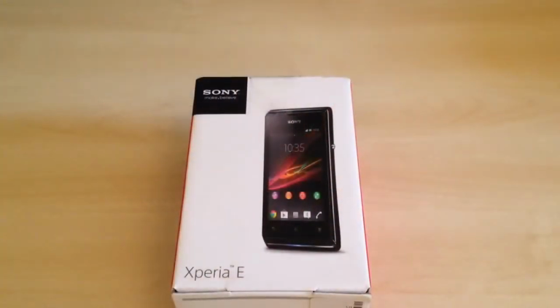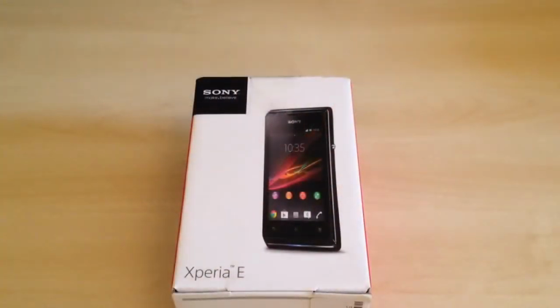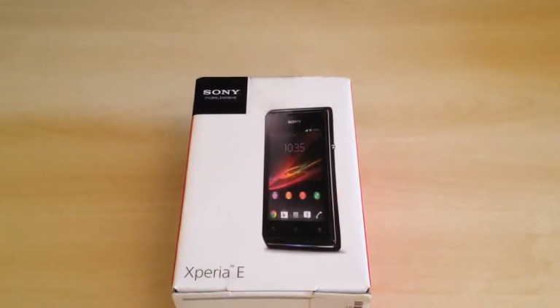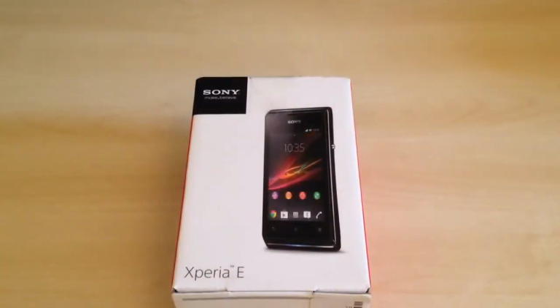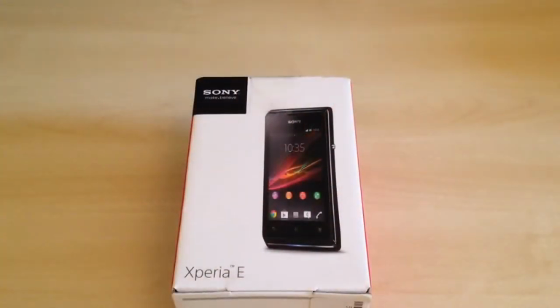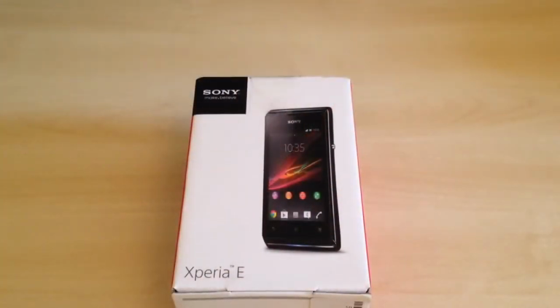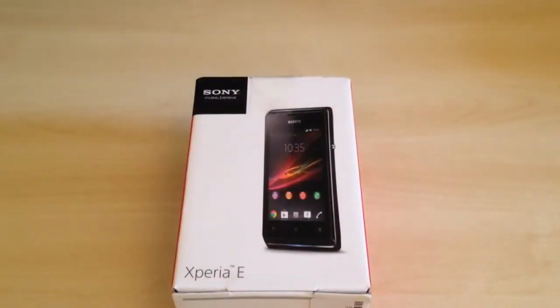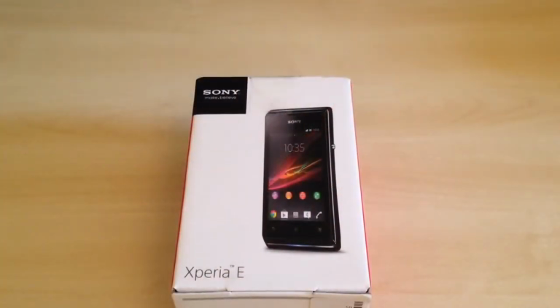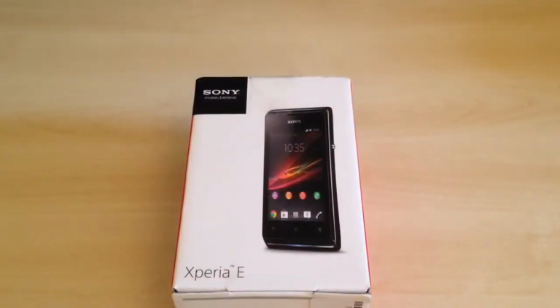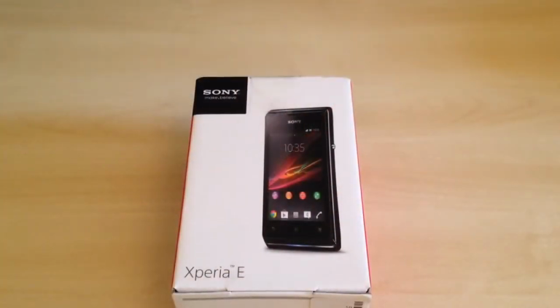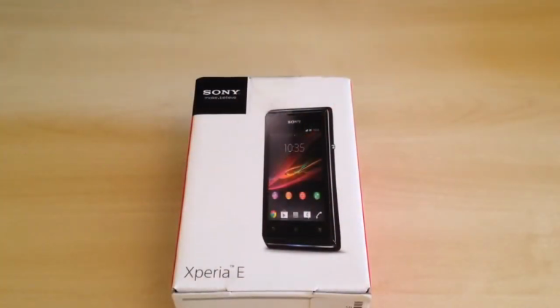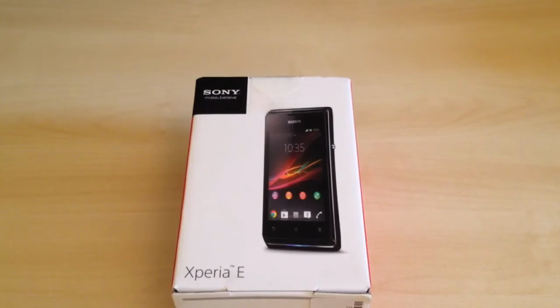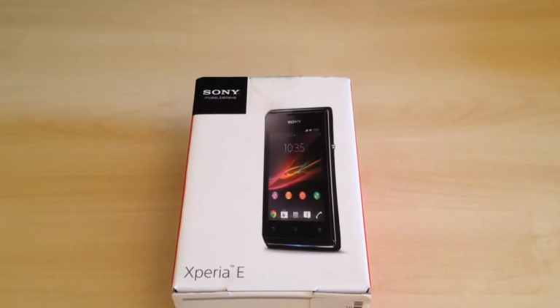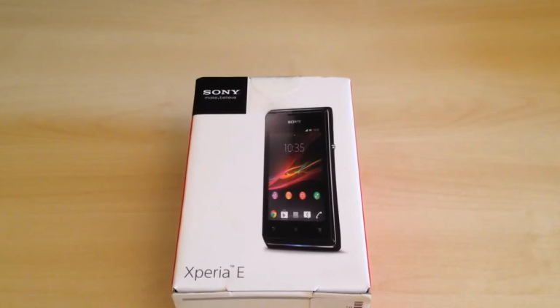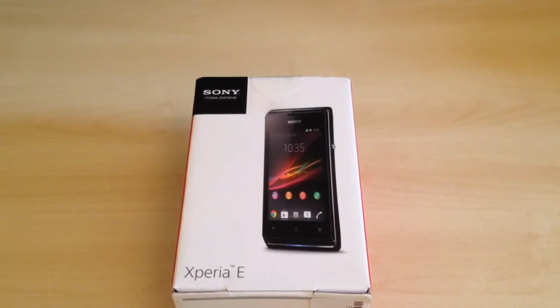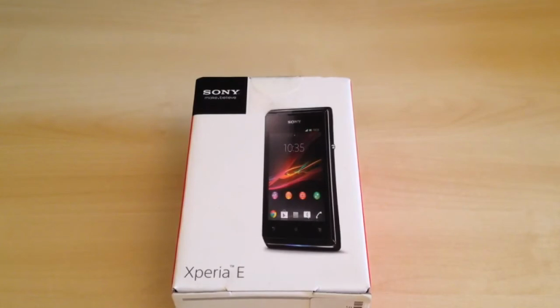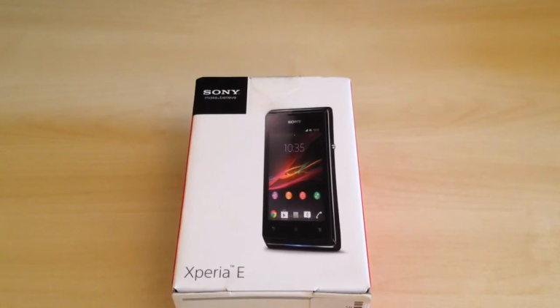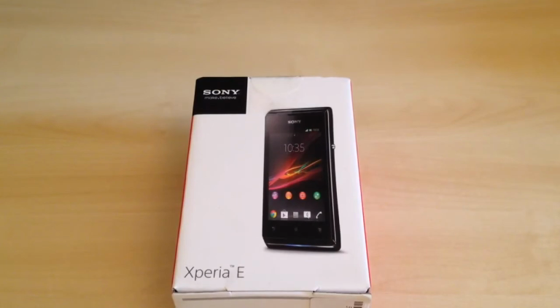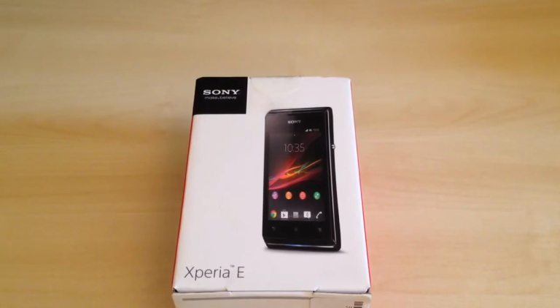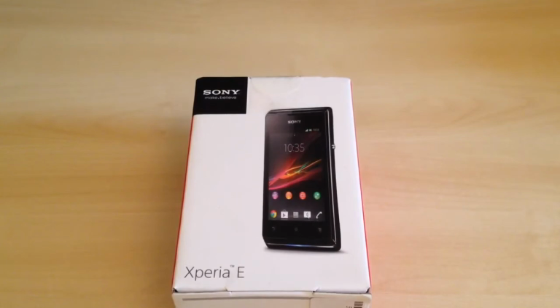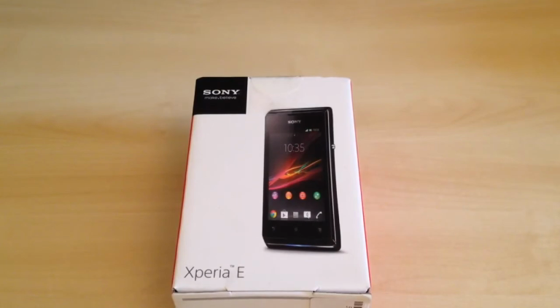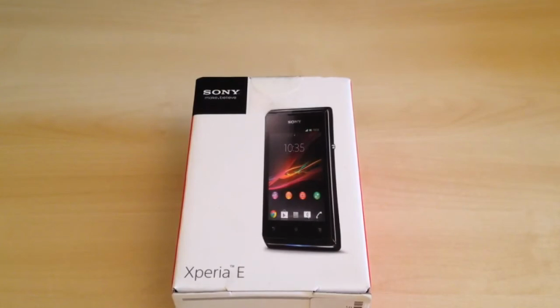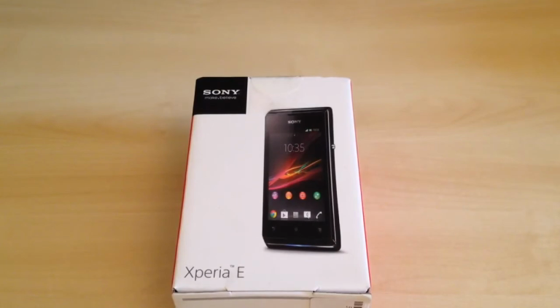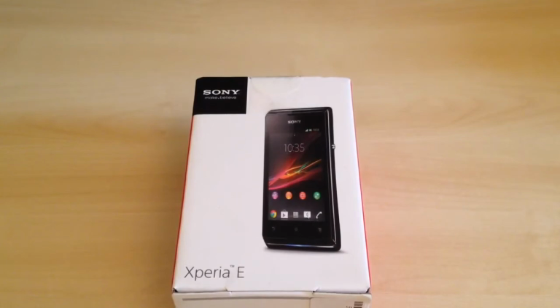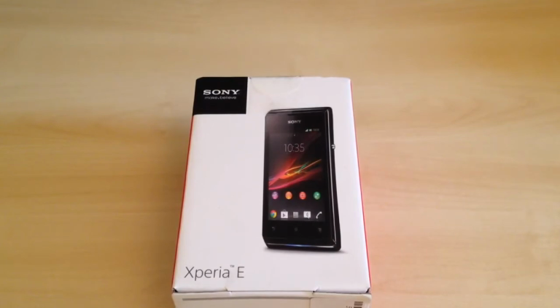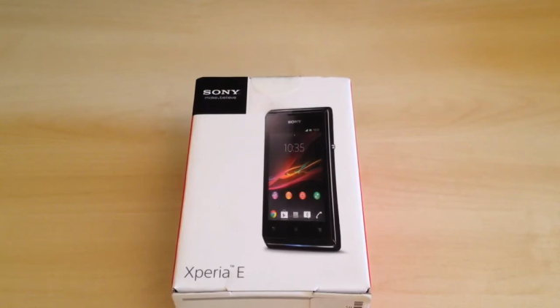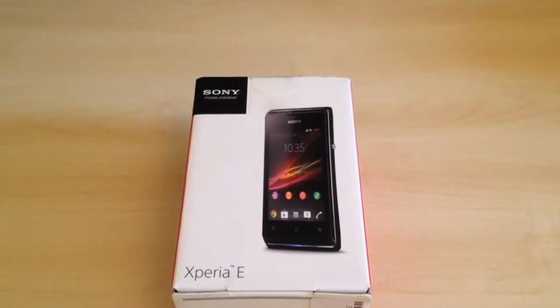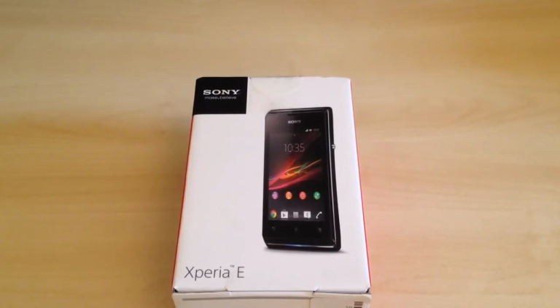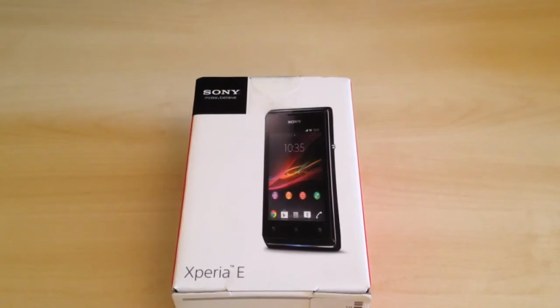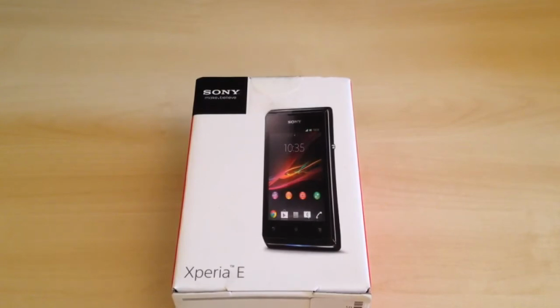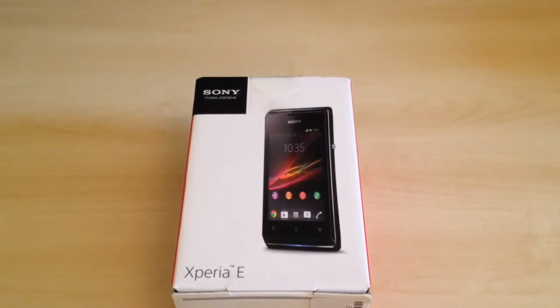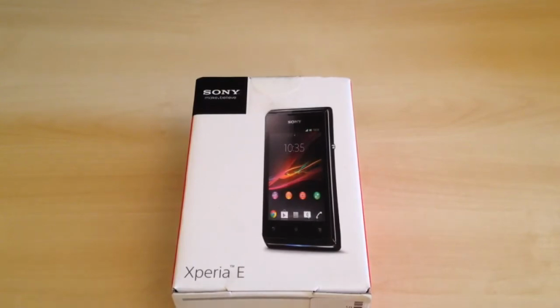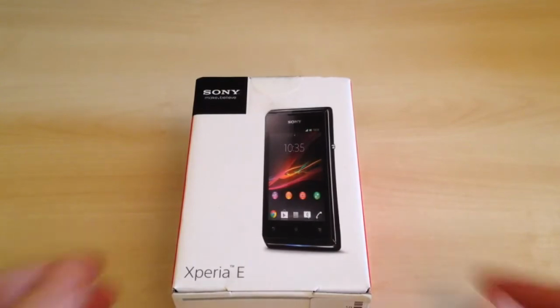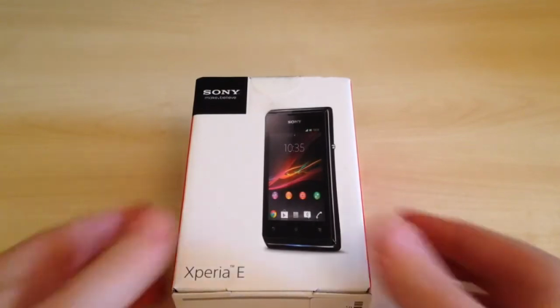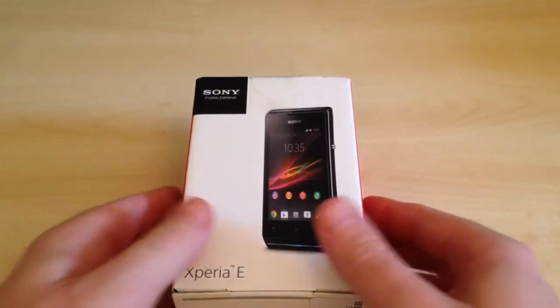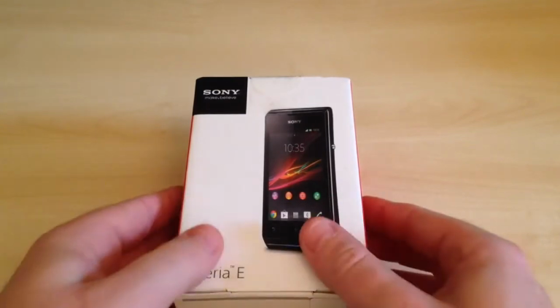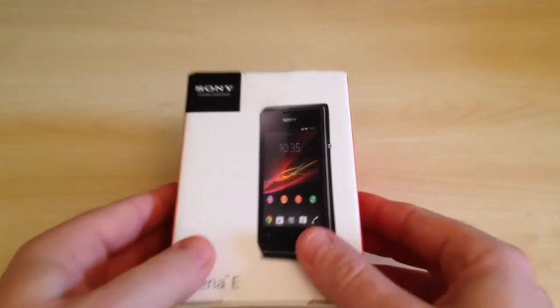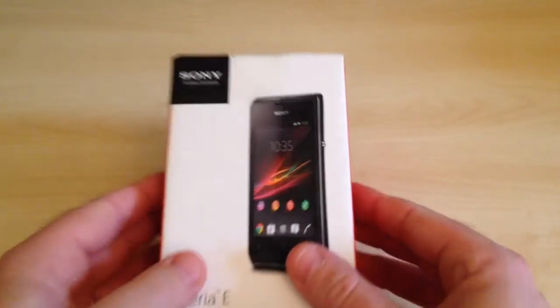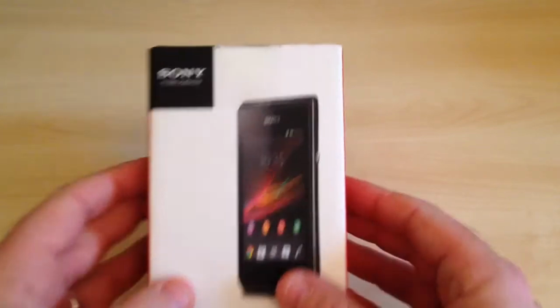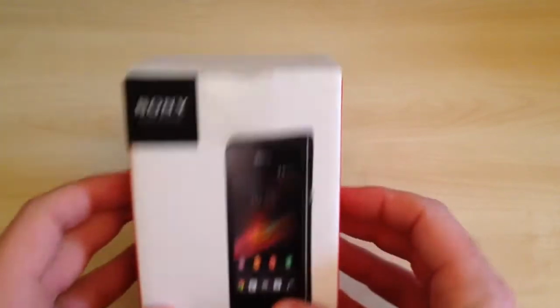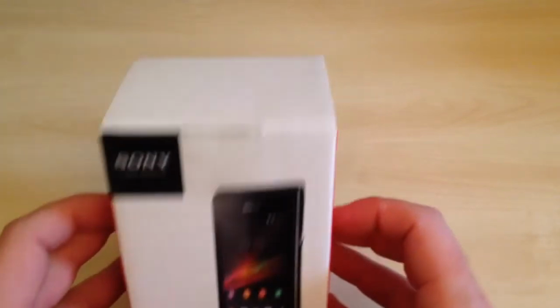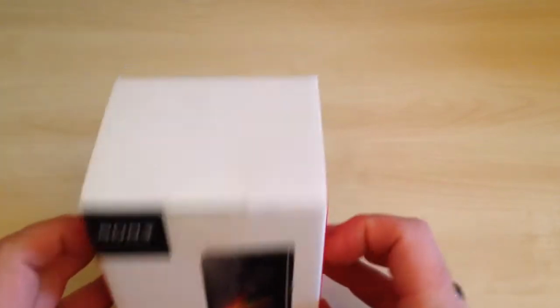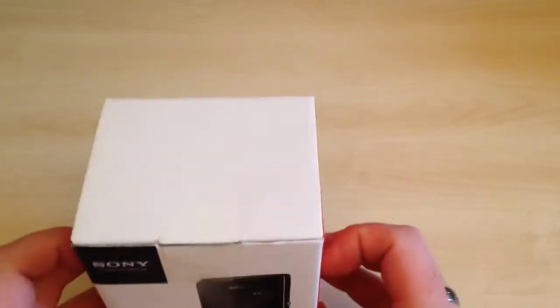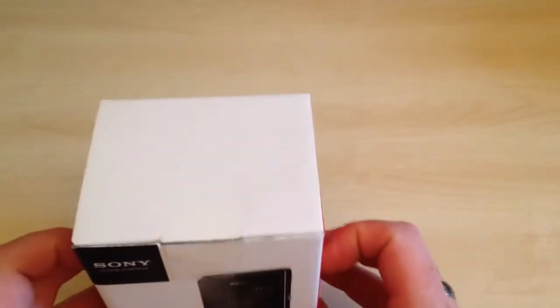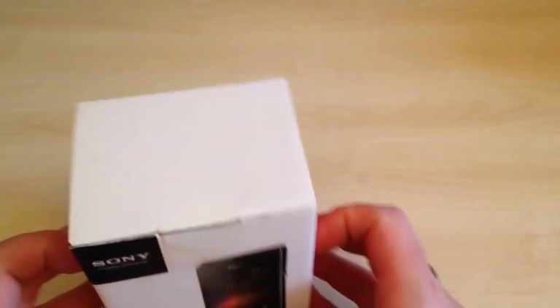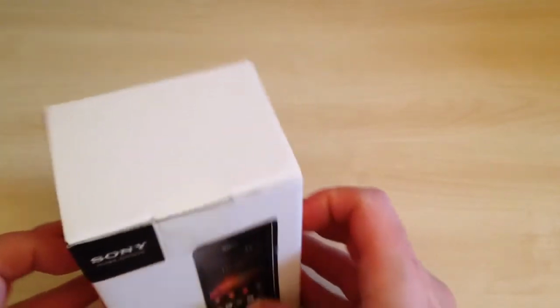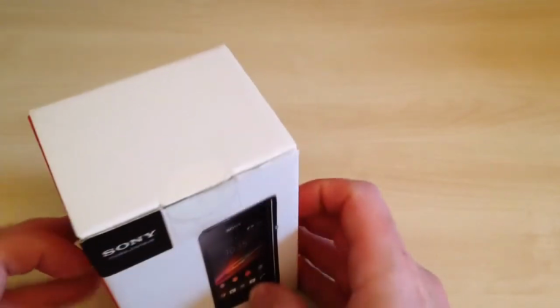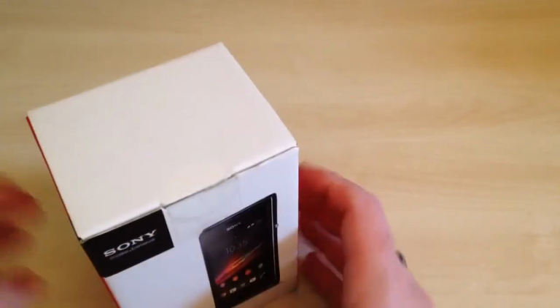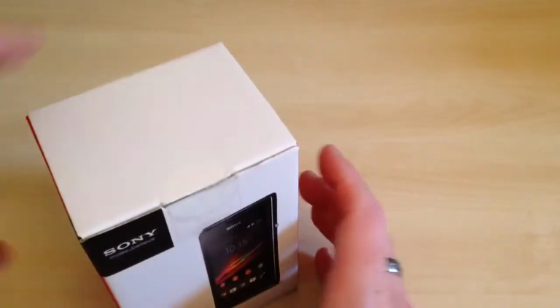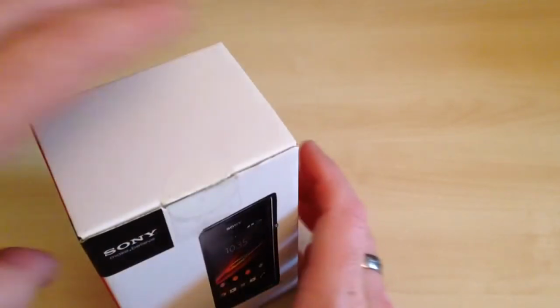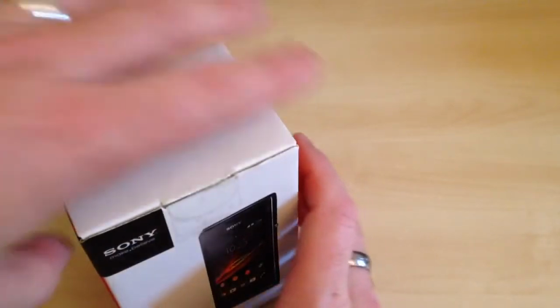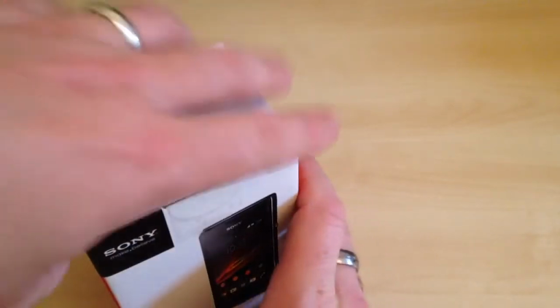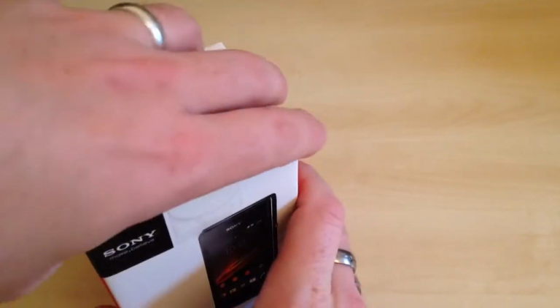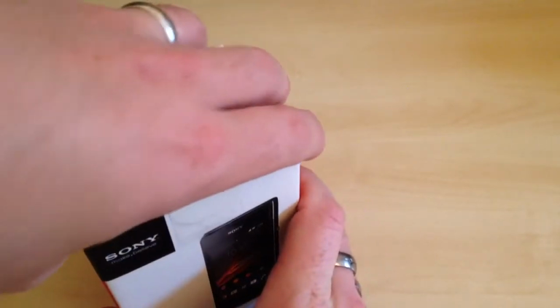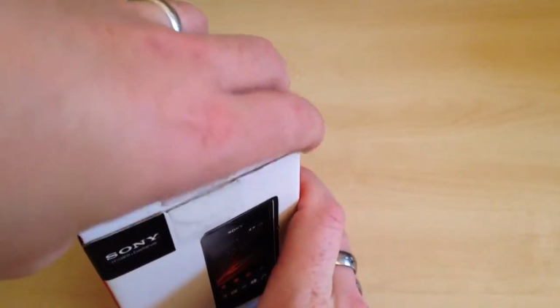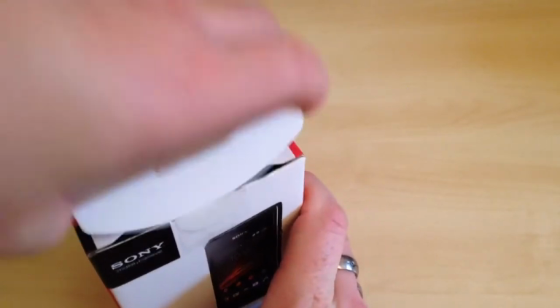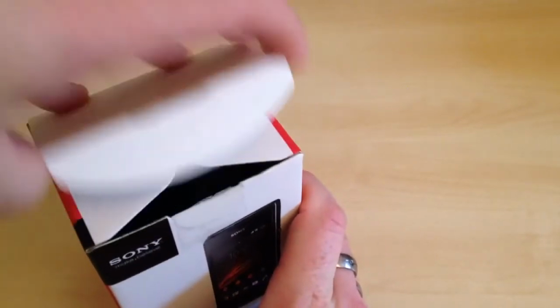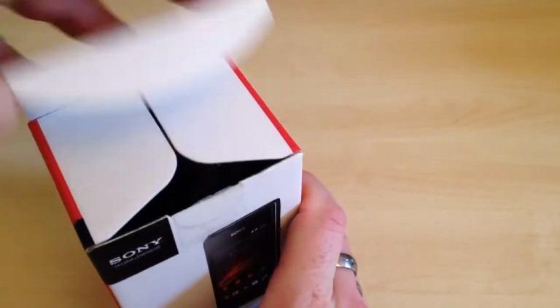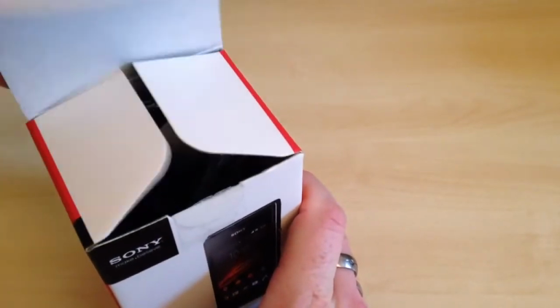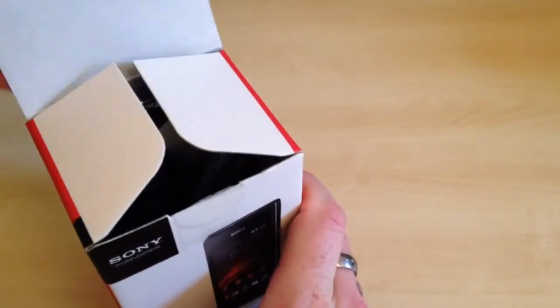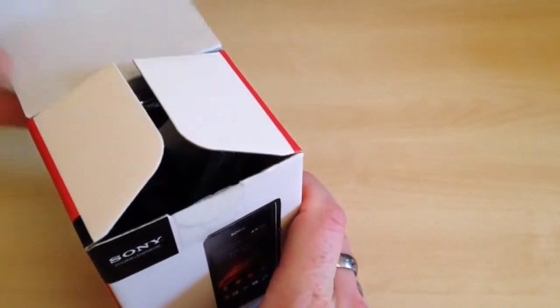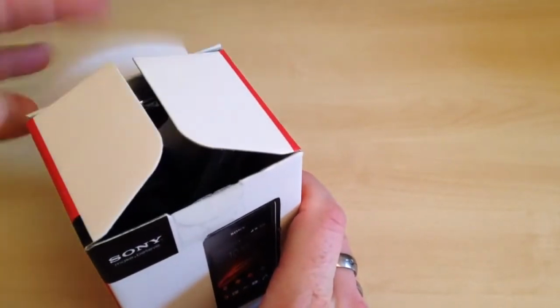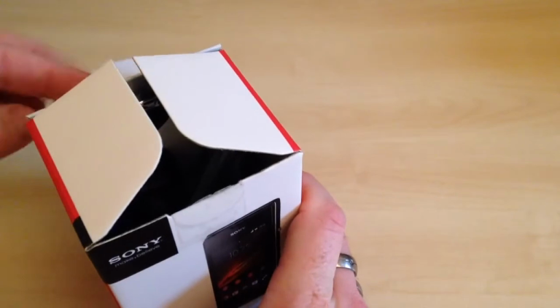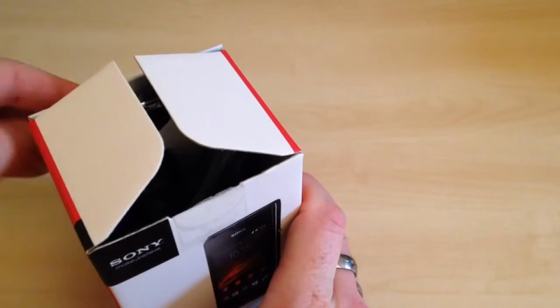So we're going to unbox the handset today, so let's open the box up and take a quick look inside.